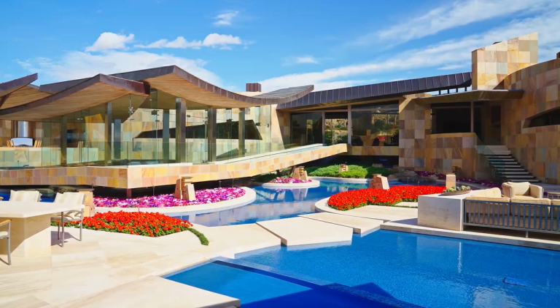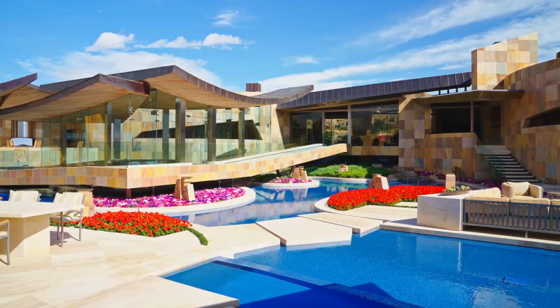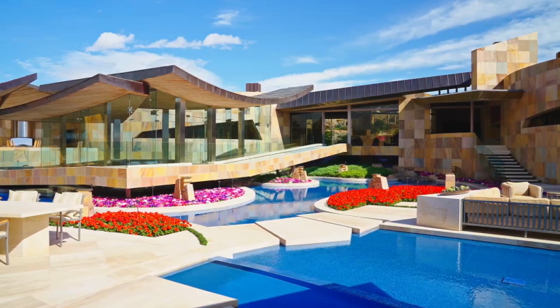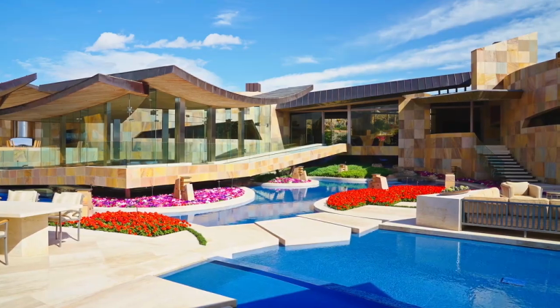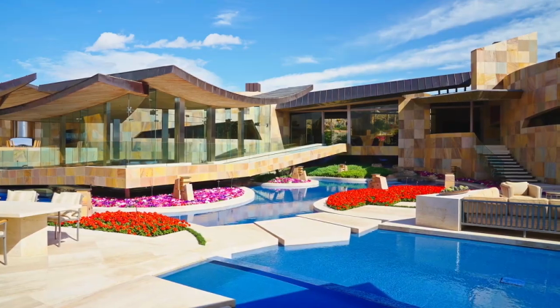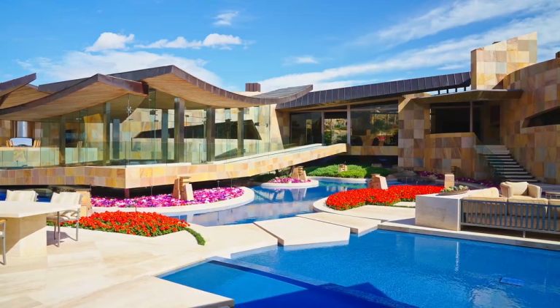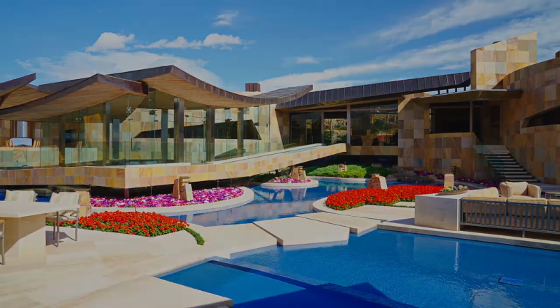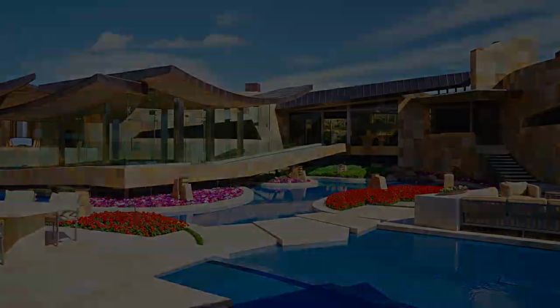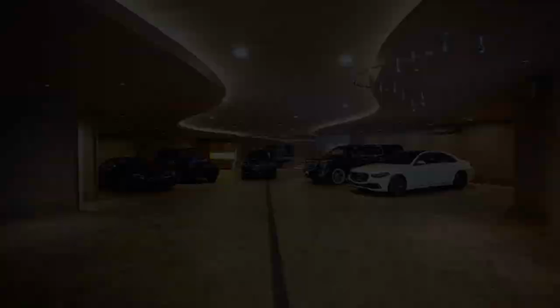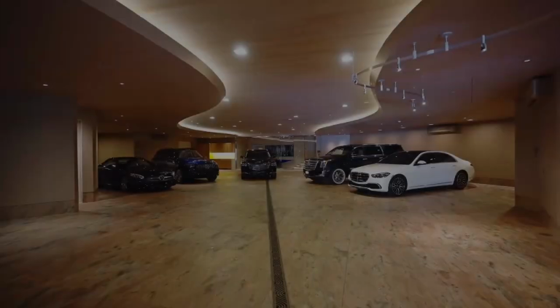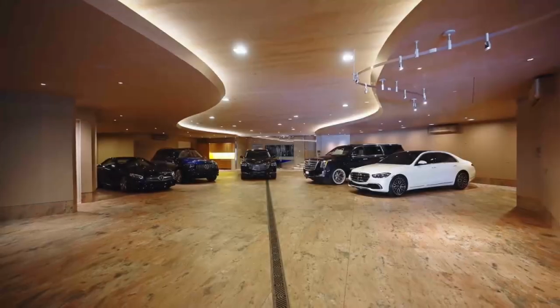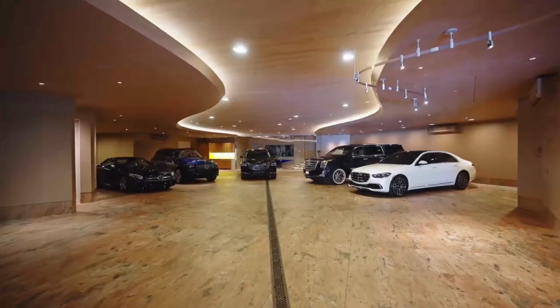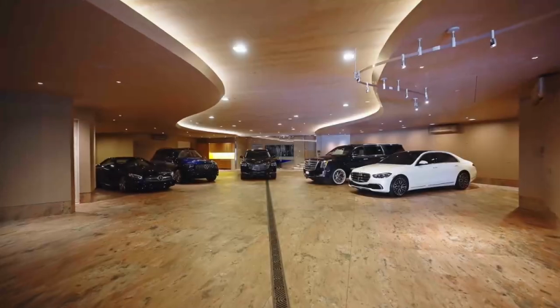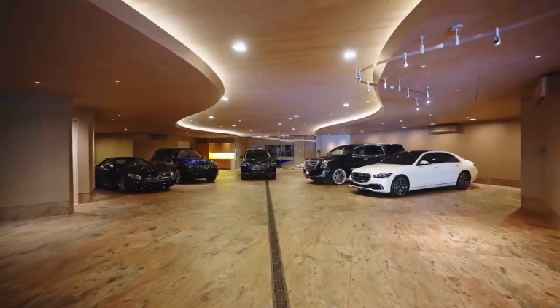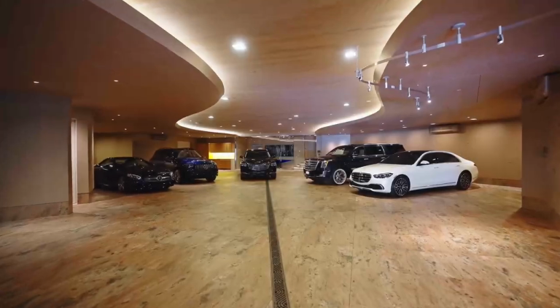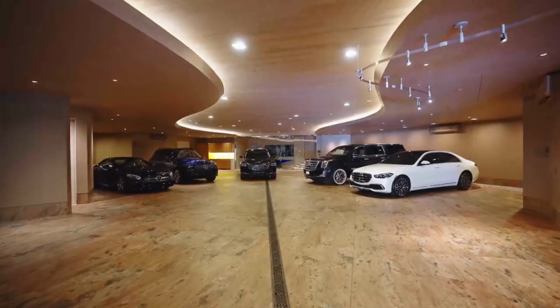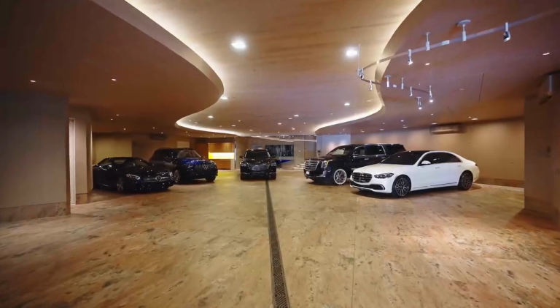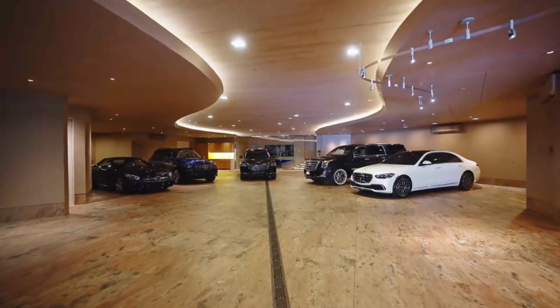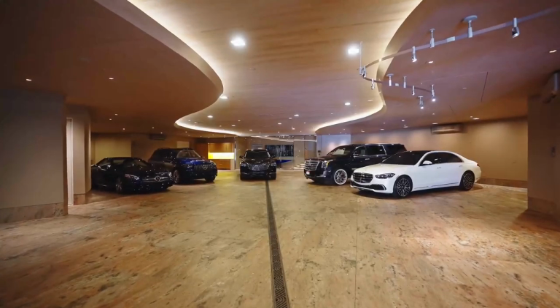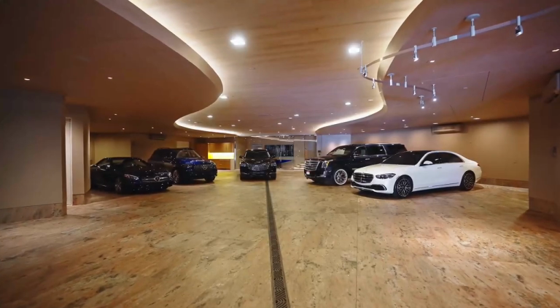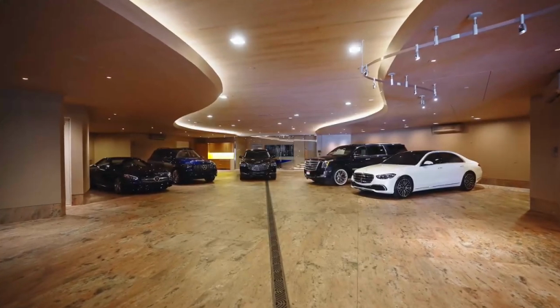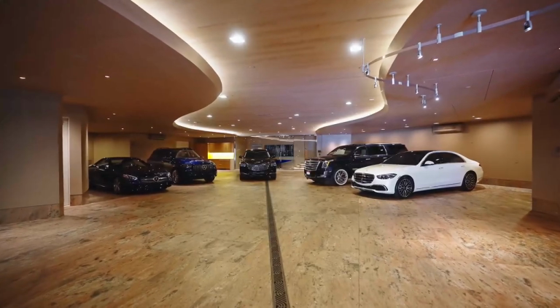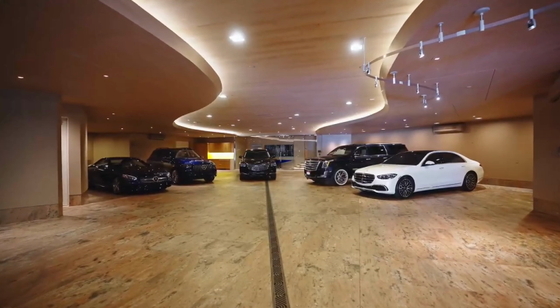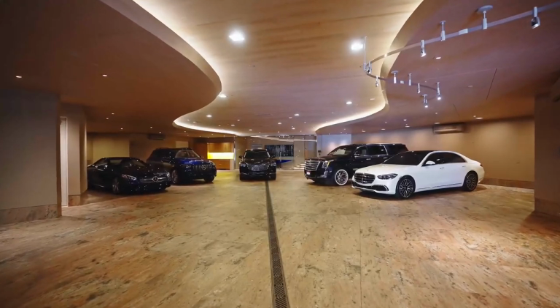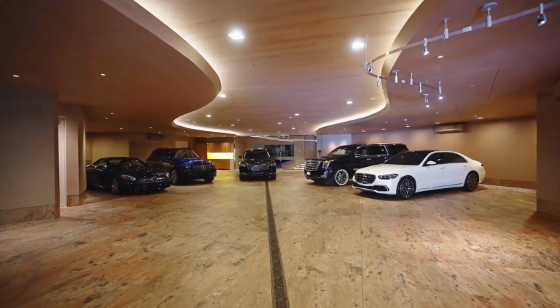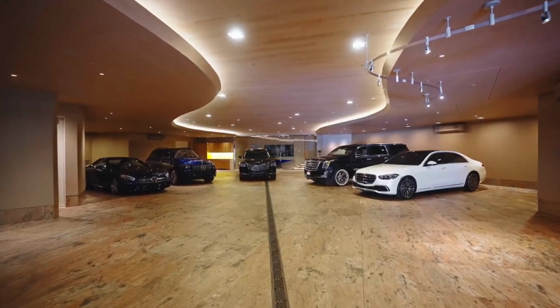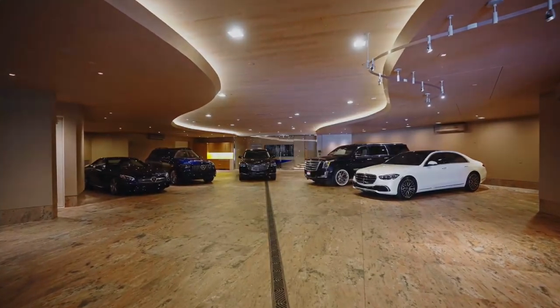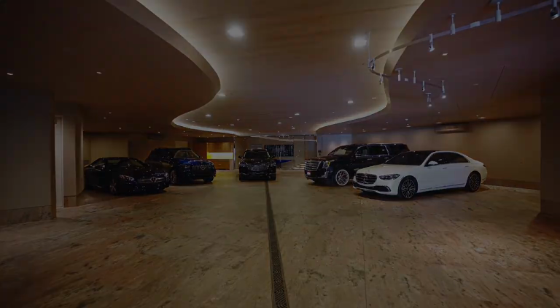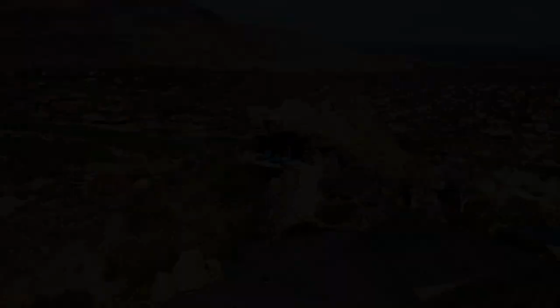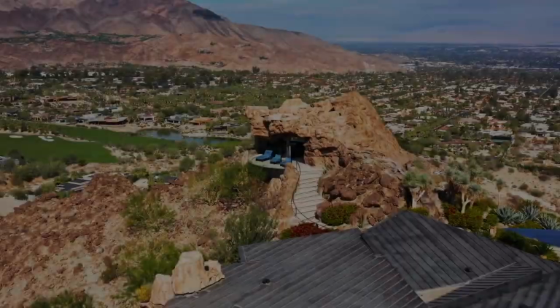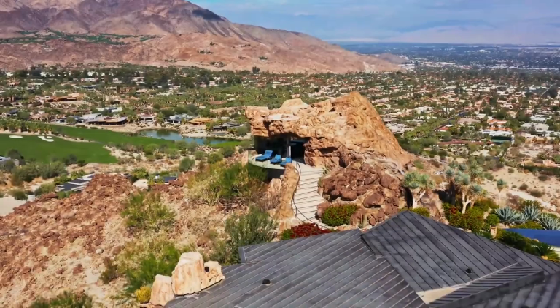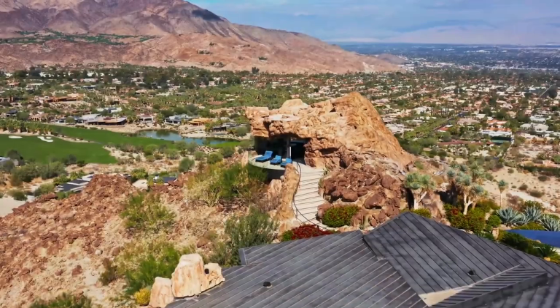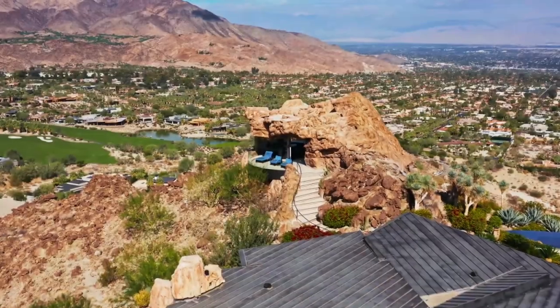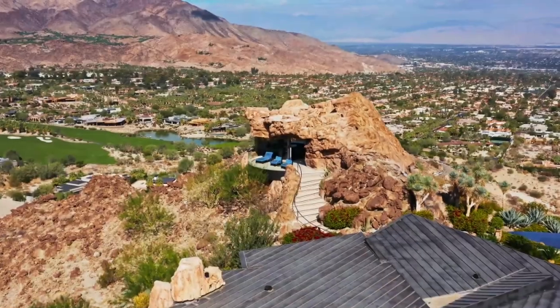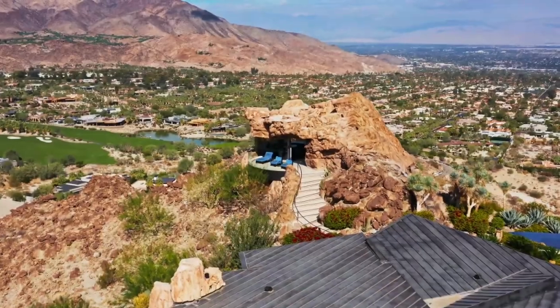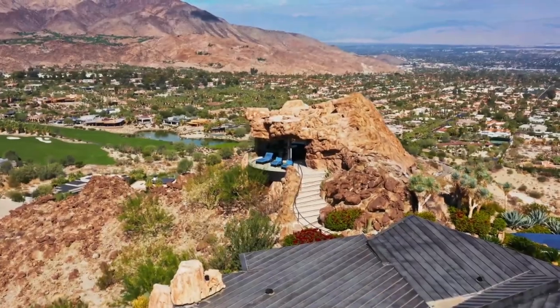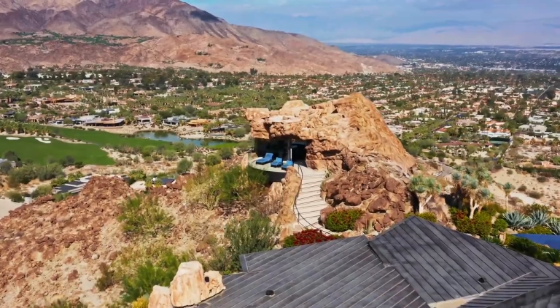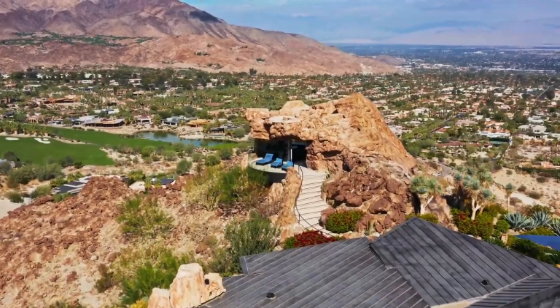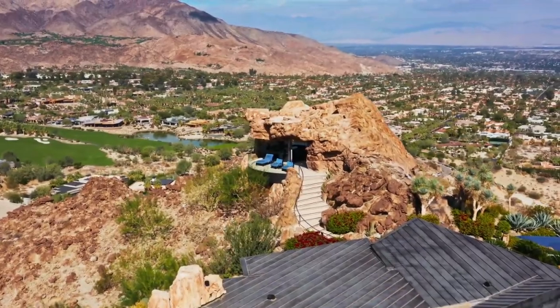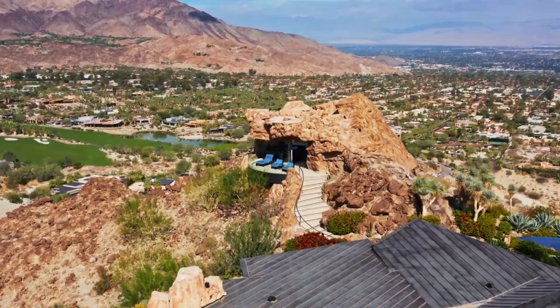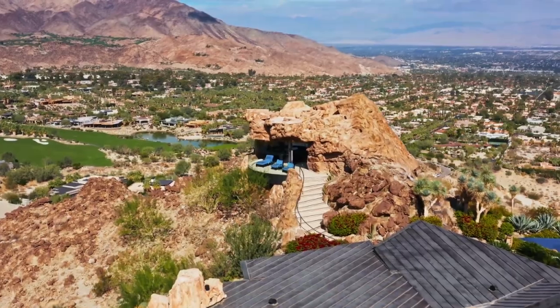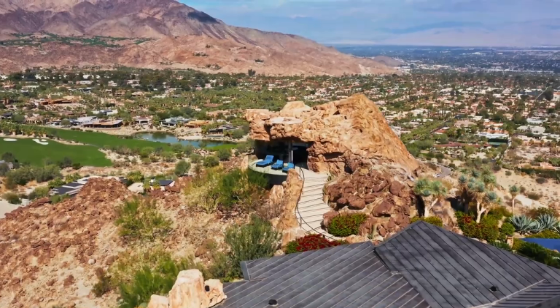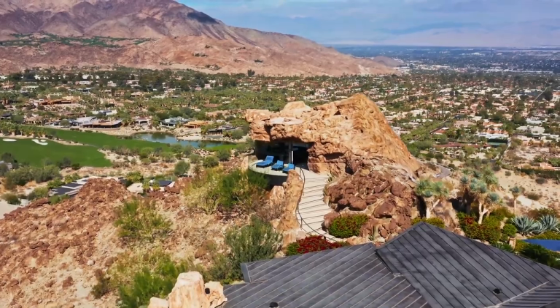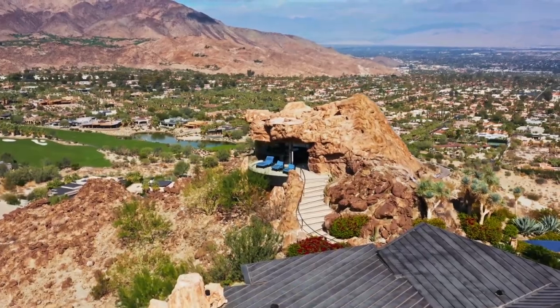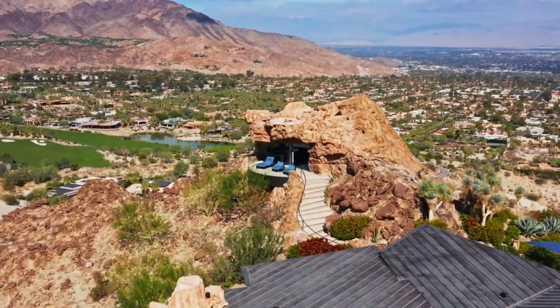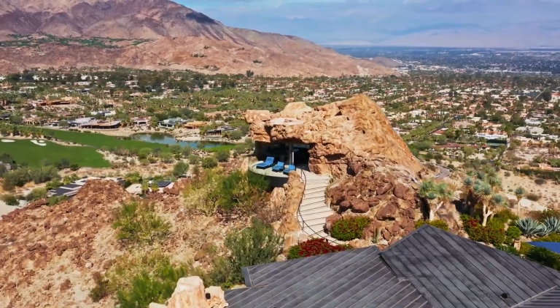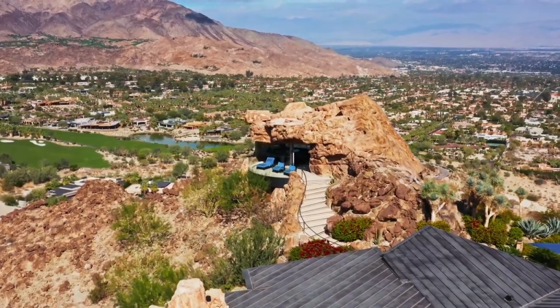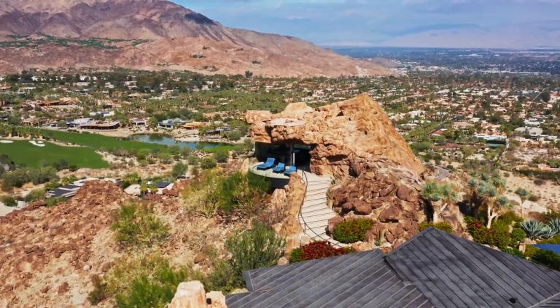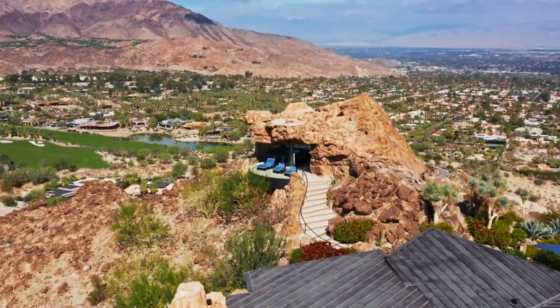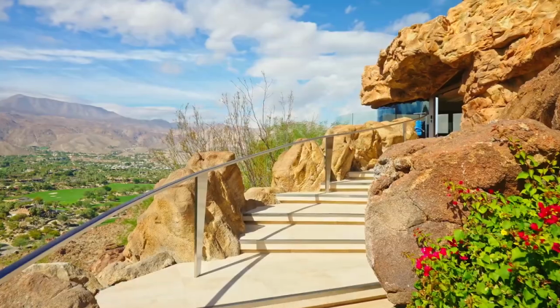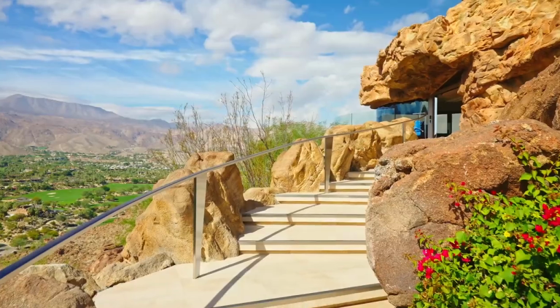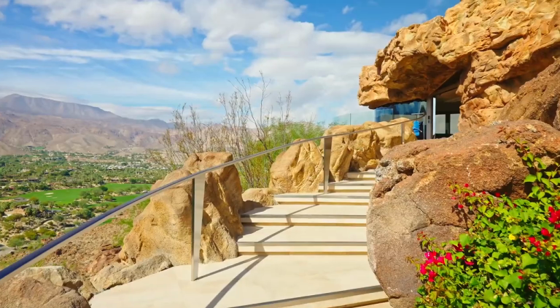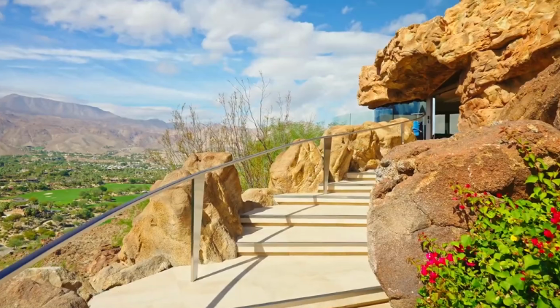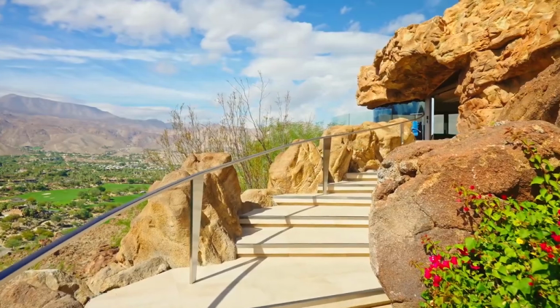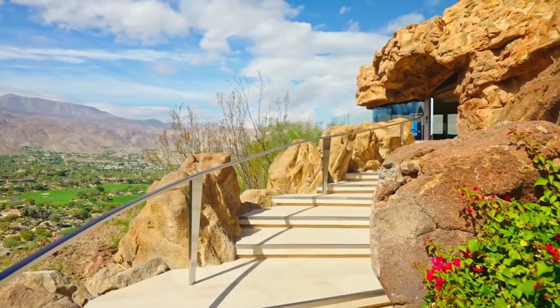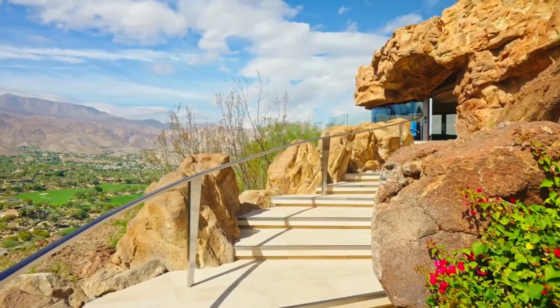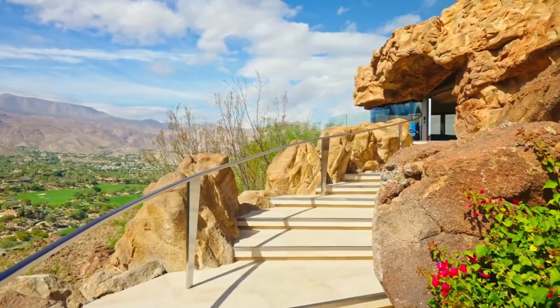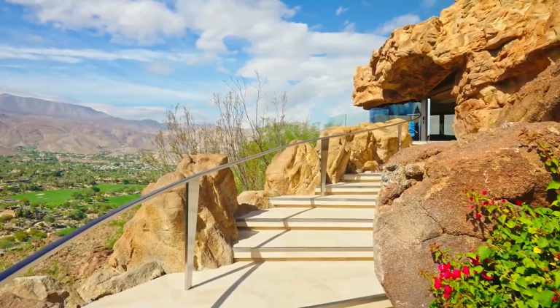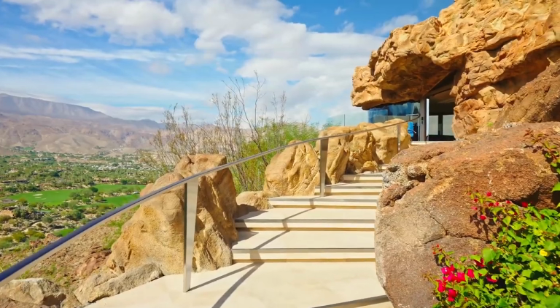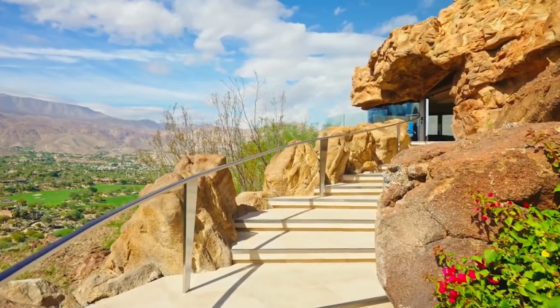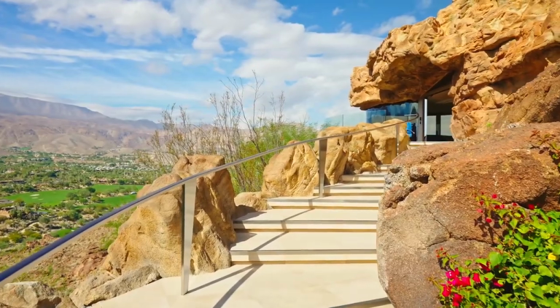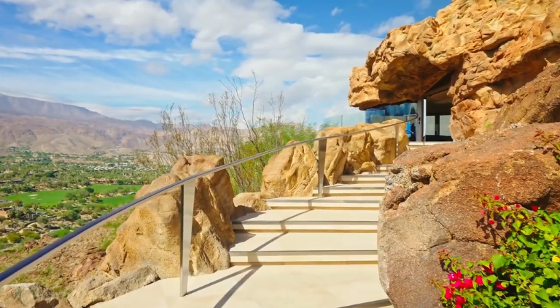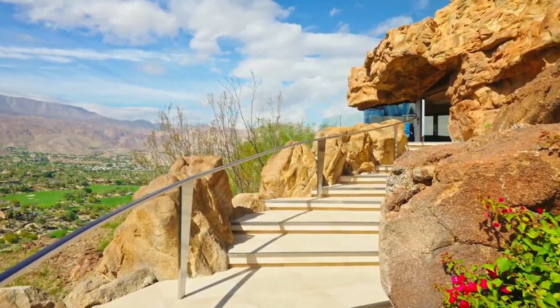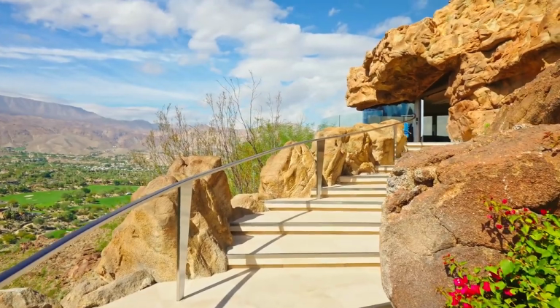Other structures on the property include a guest house, a garage, and an office that looks as if it's been carved out of the mountainside.